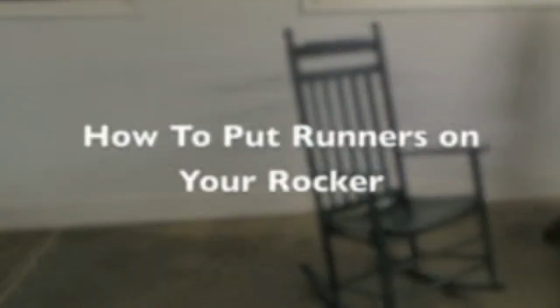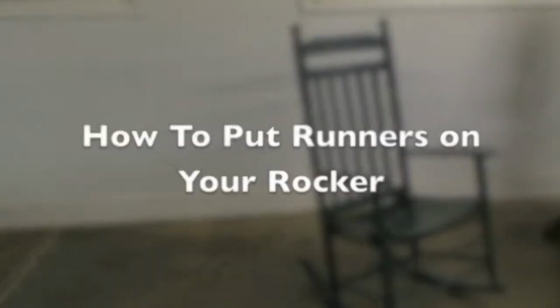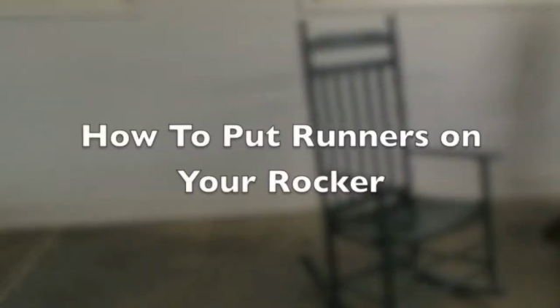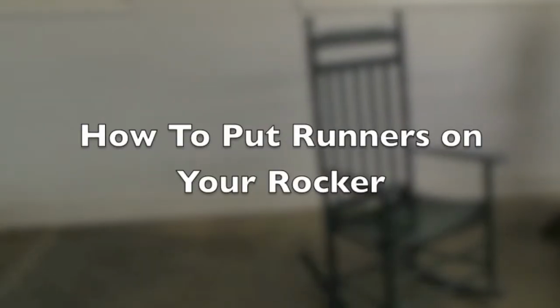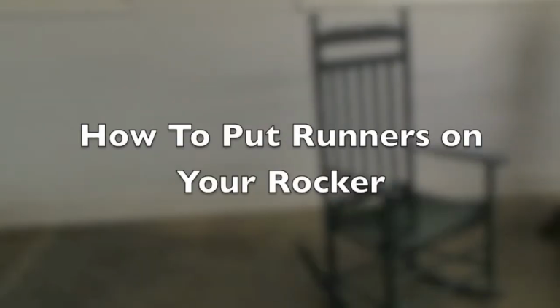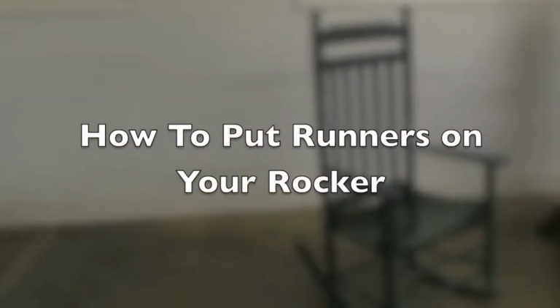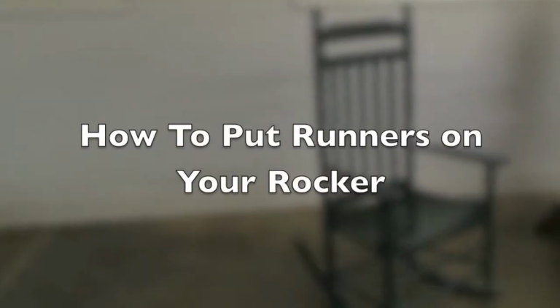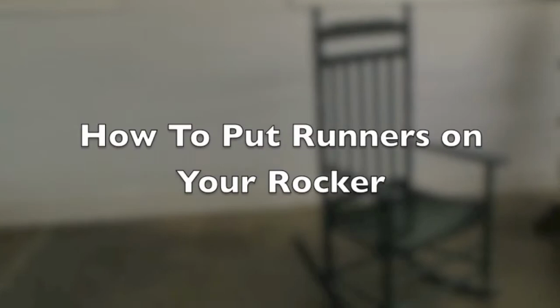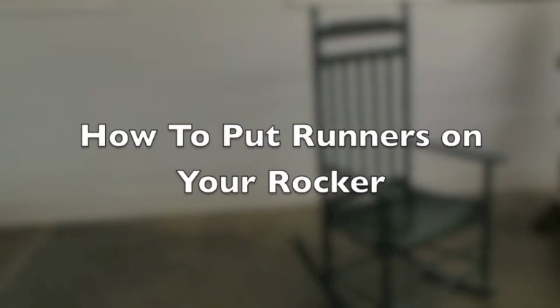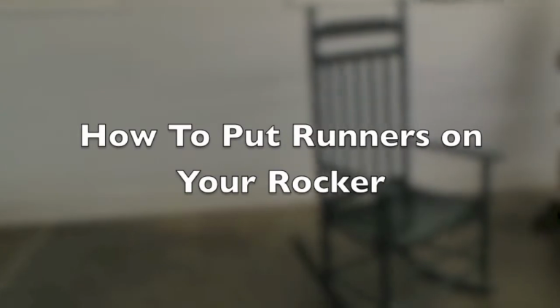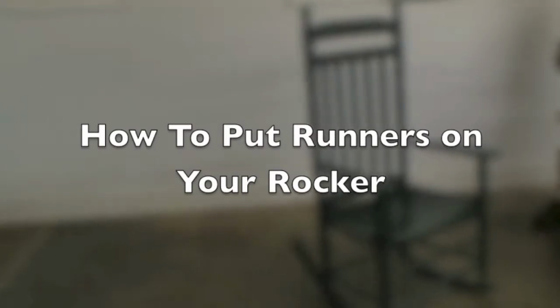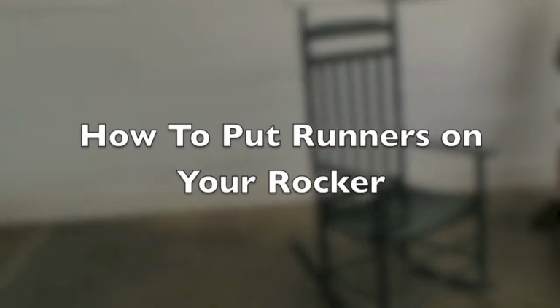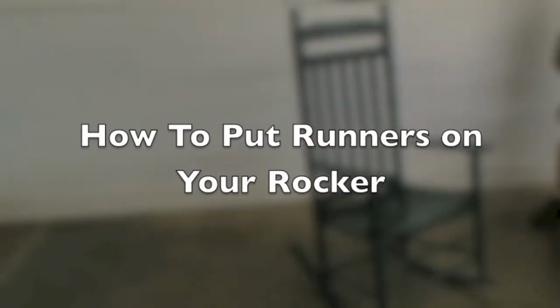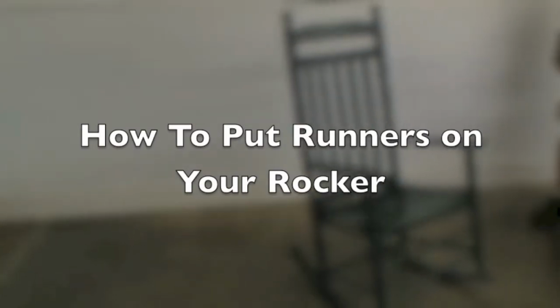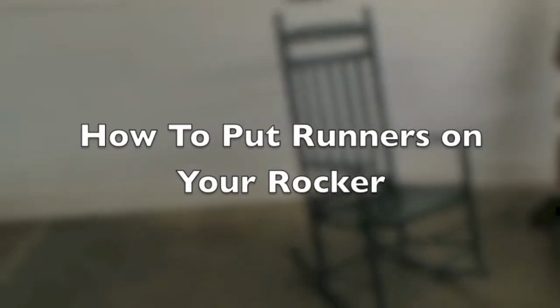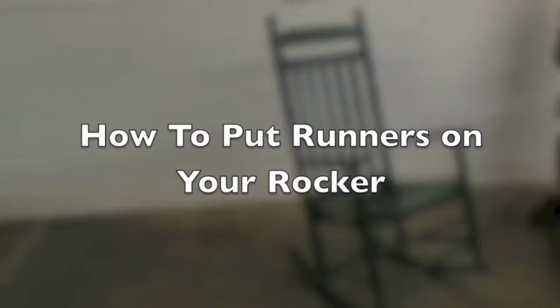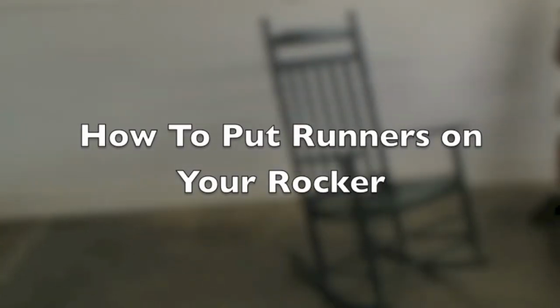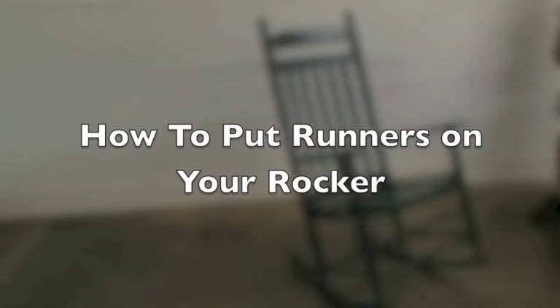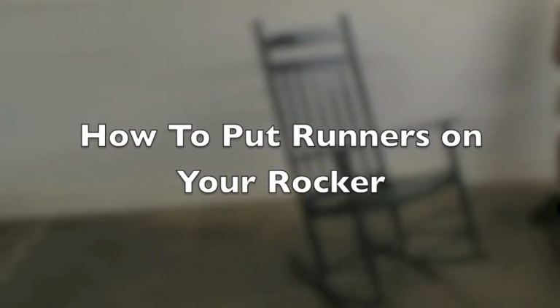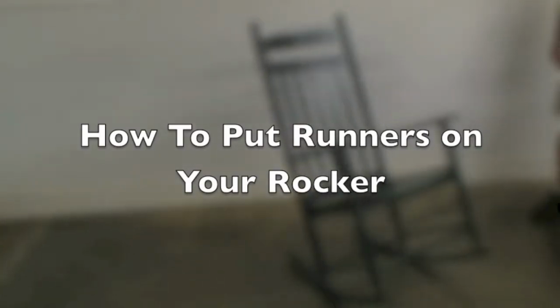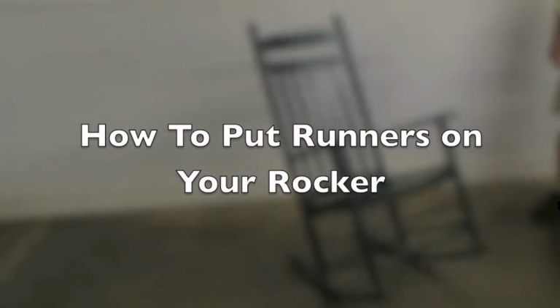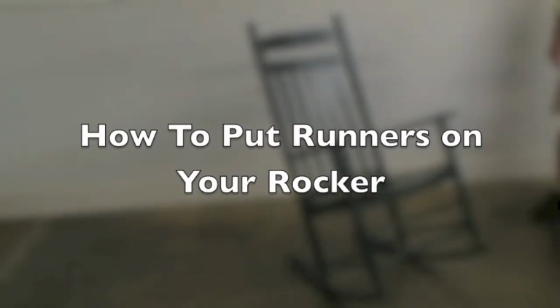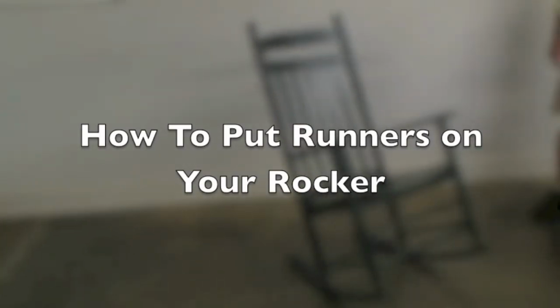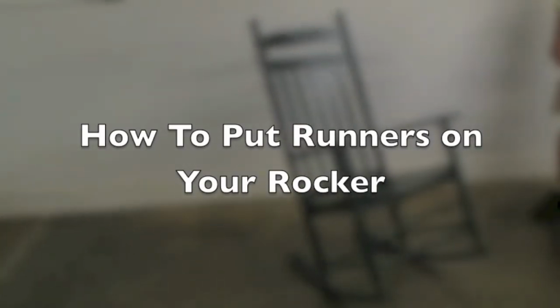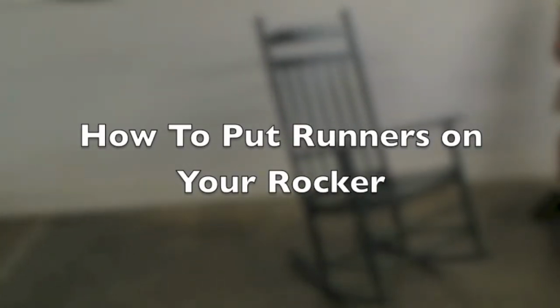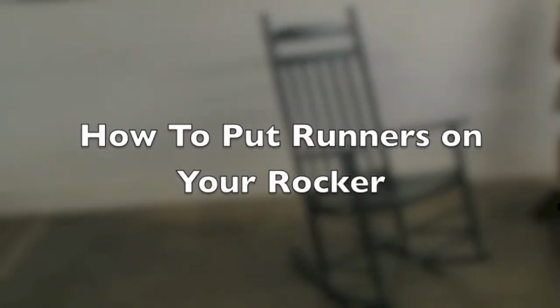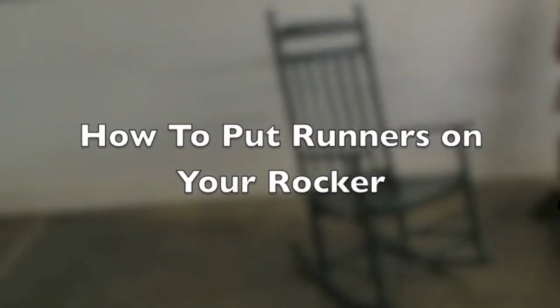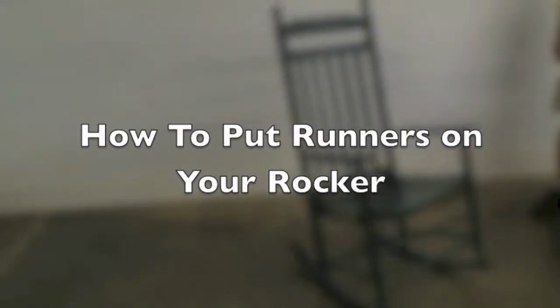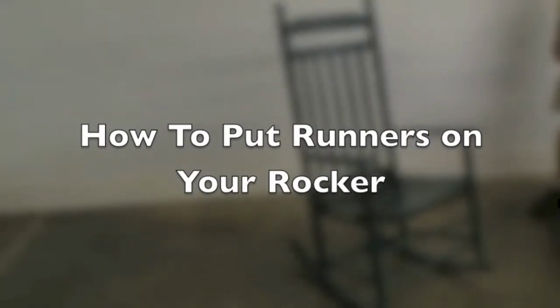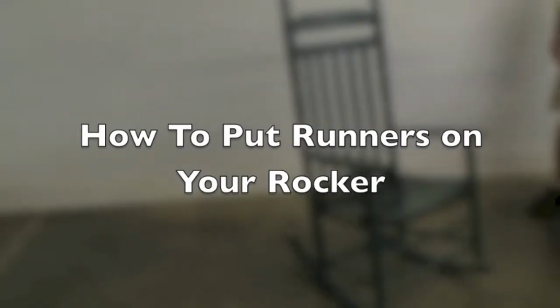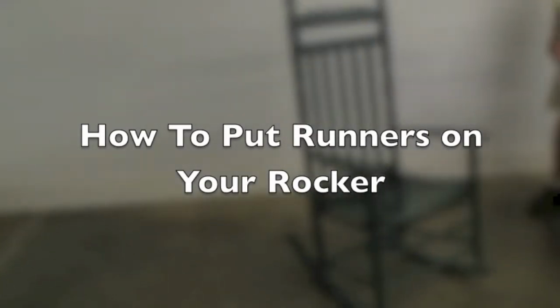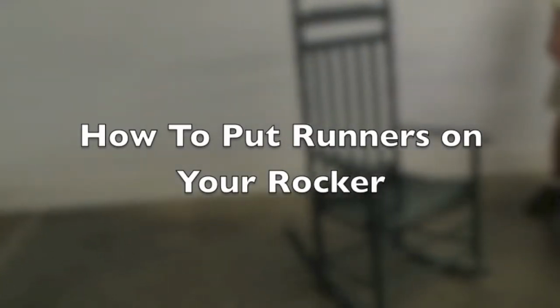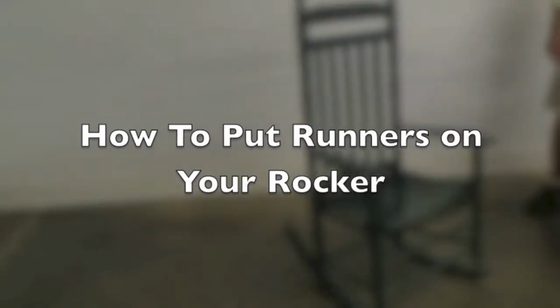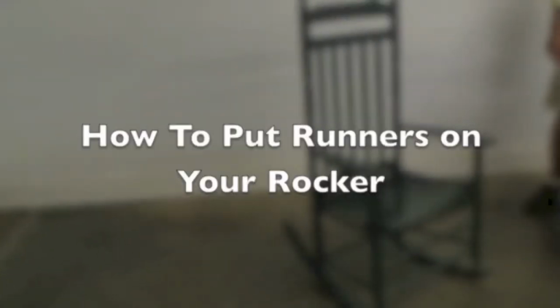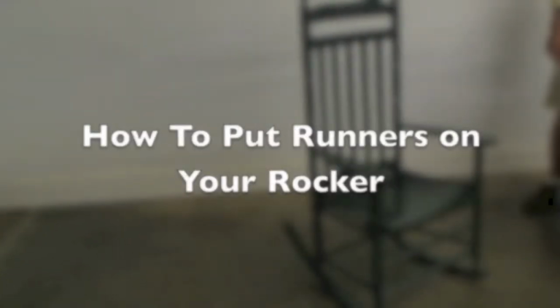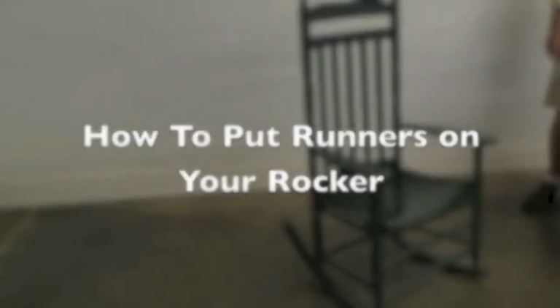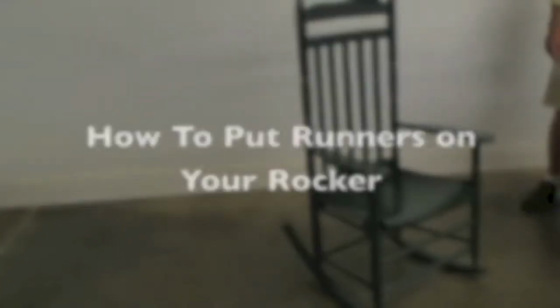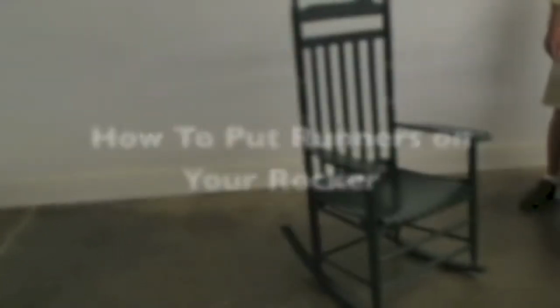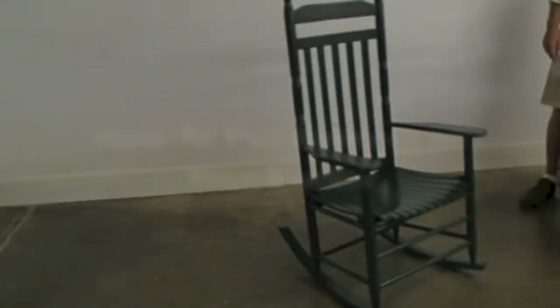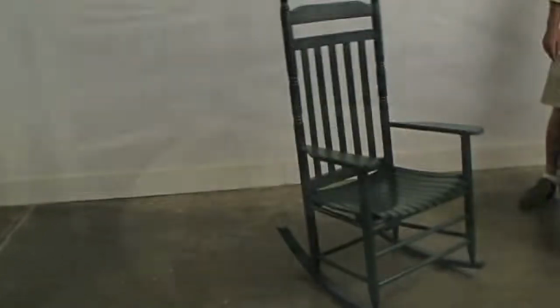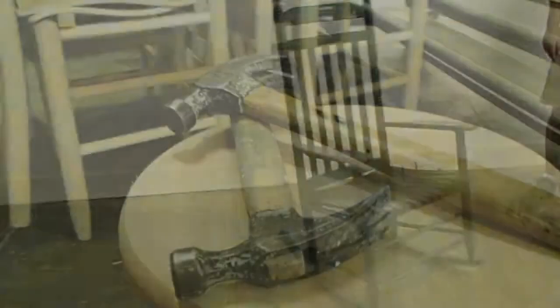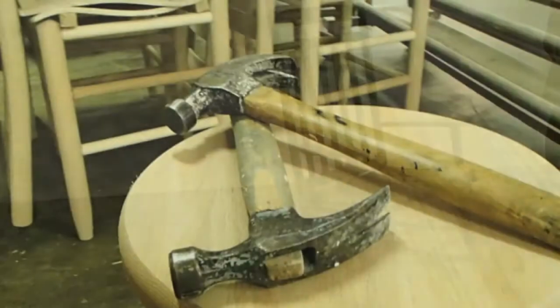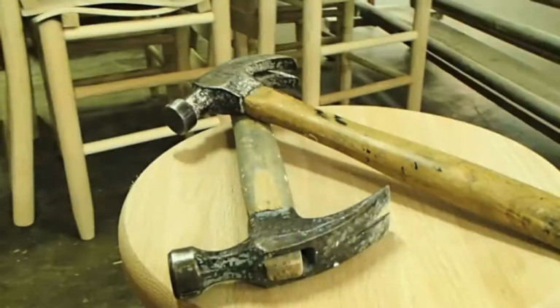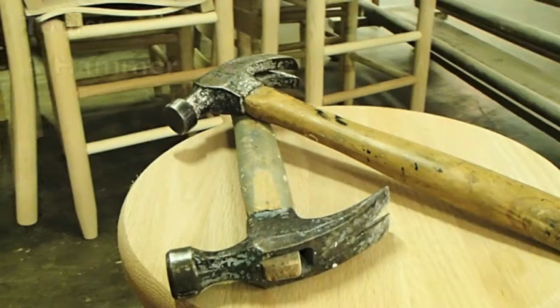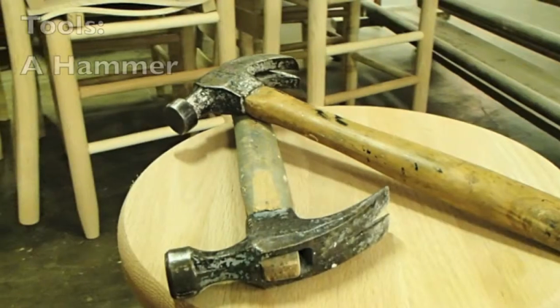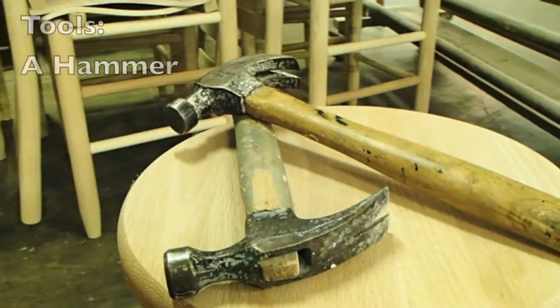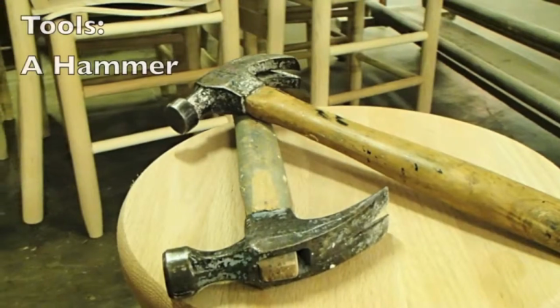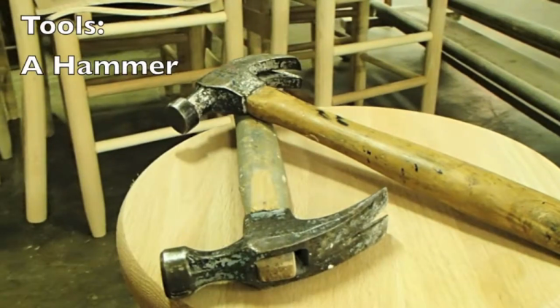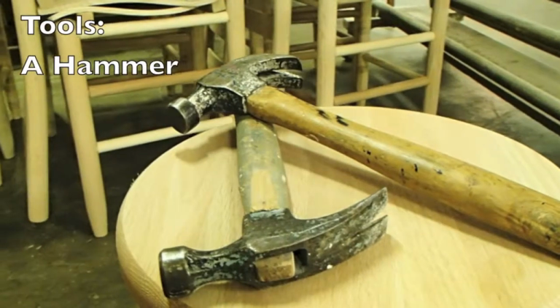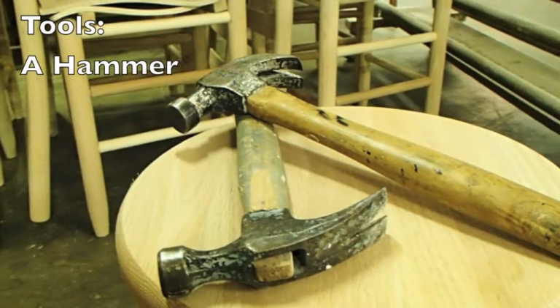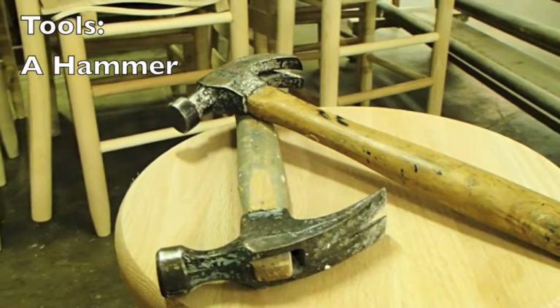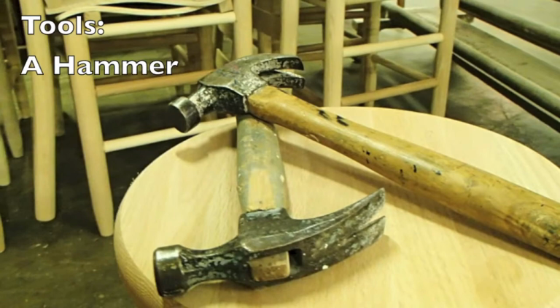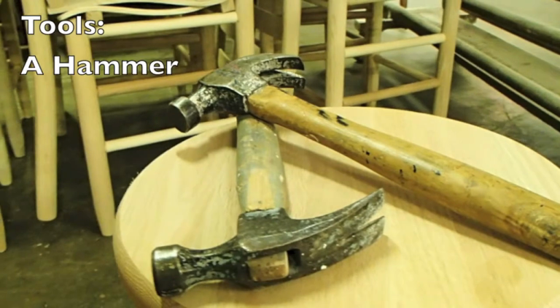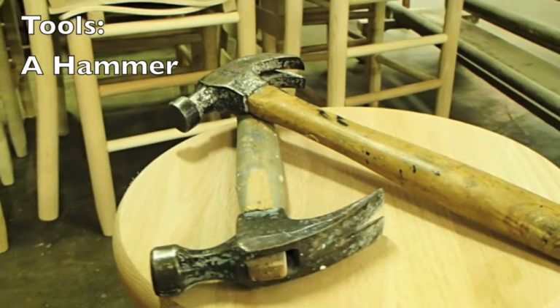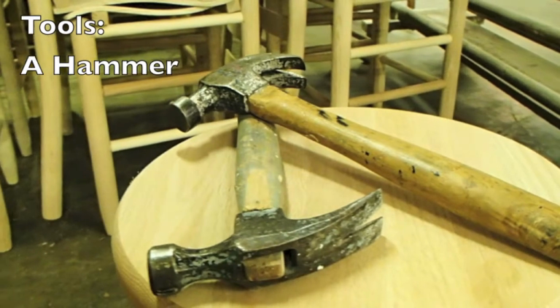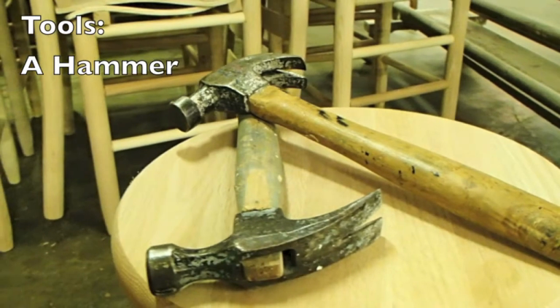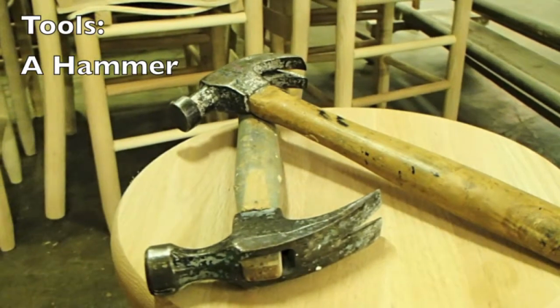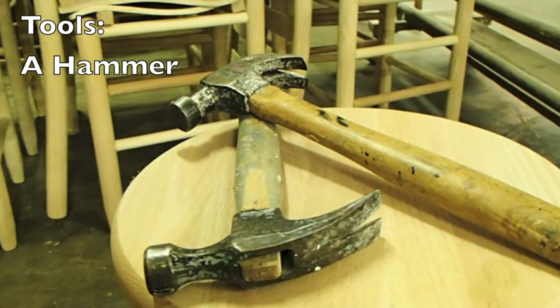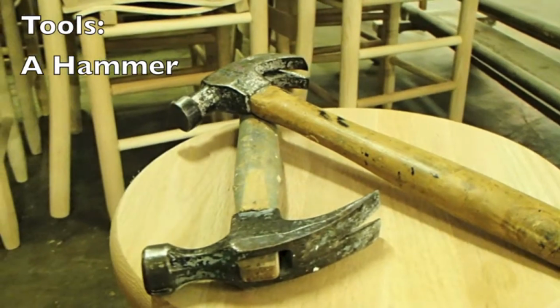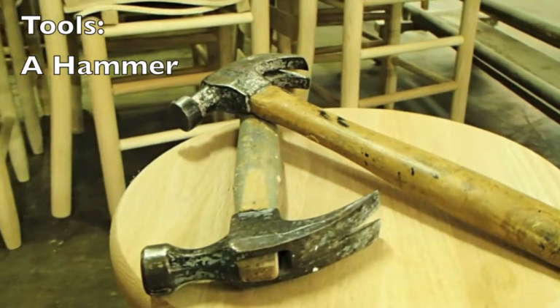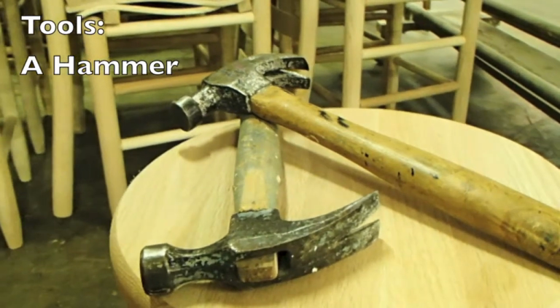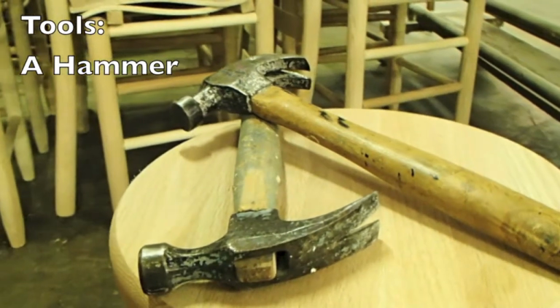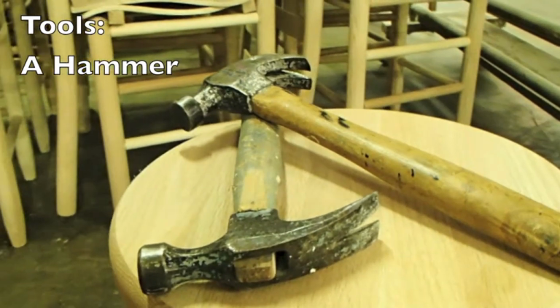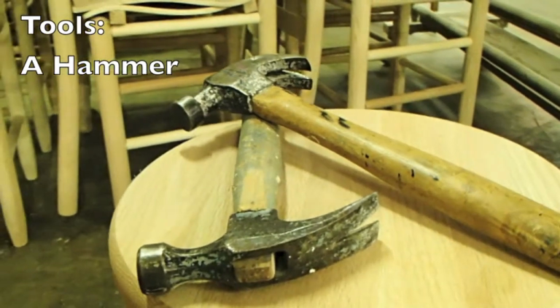This video will show you how to put runners on your rocker. For this project, you will need a hammer.